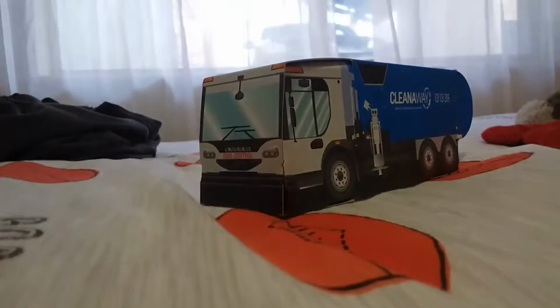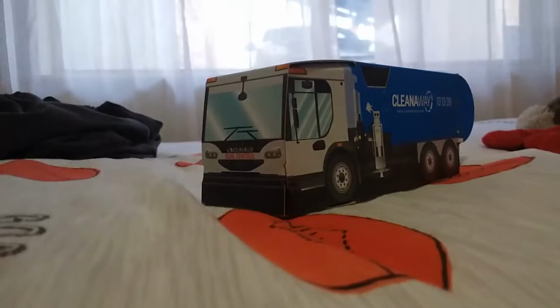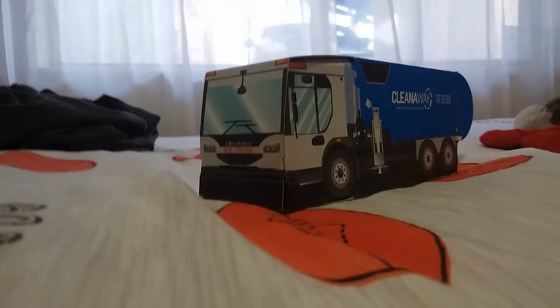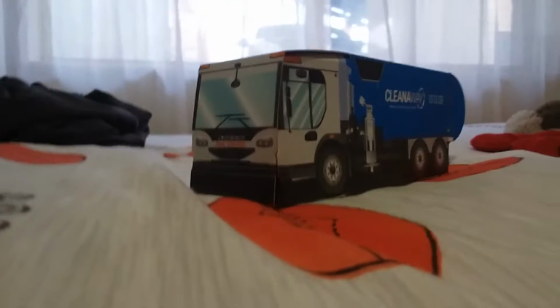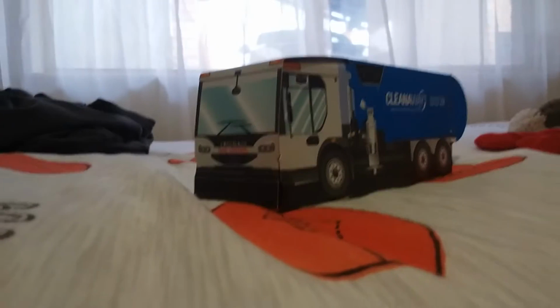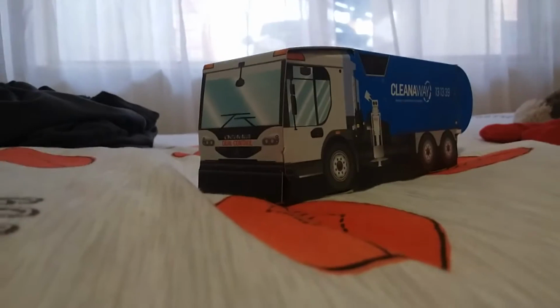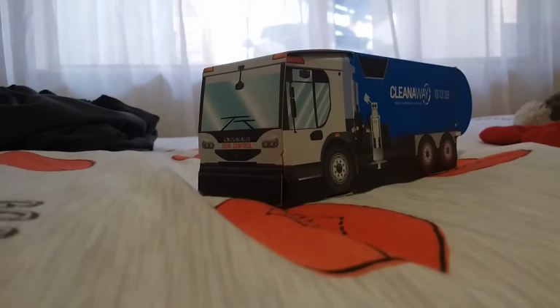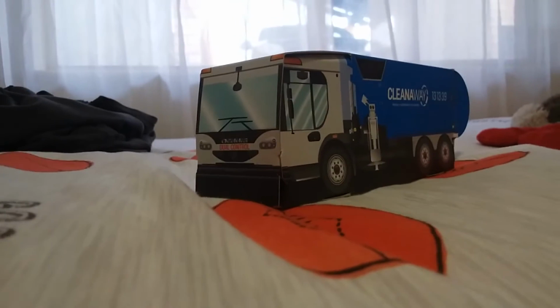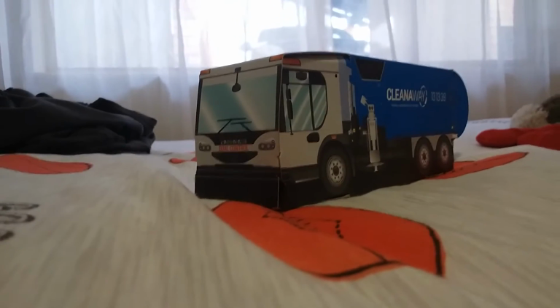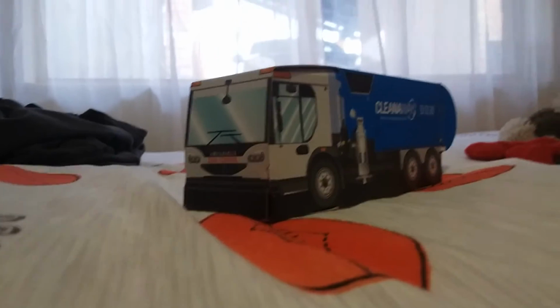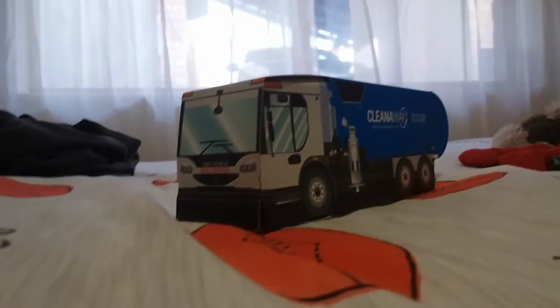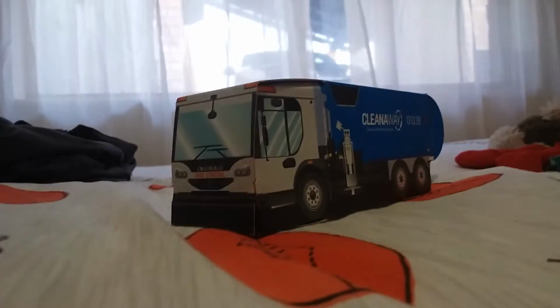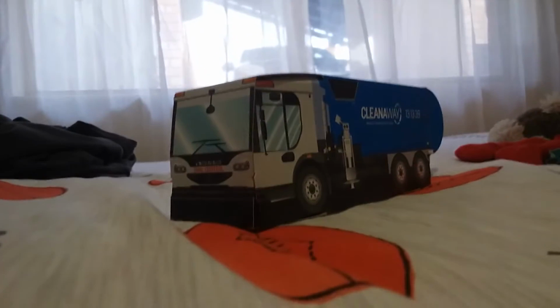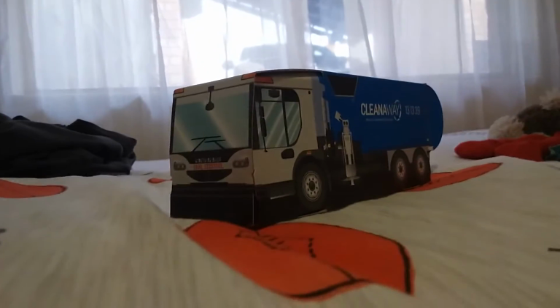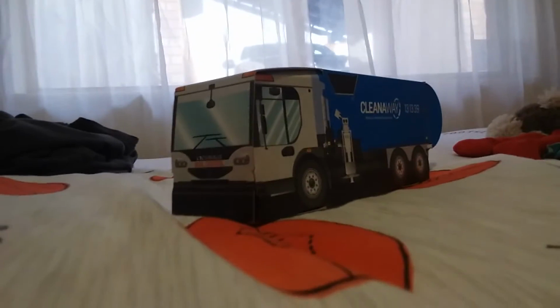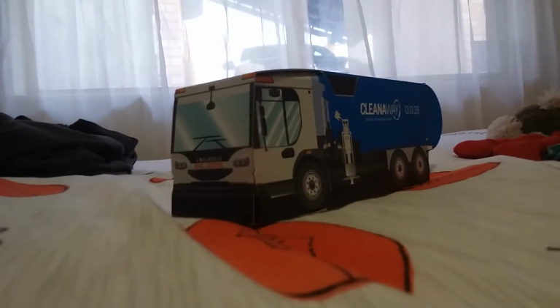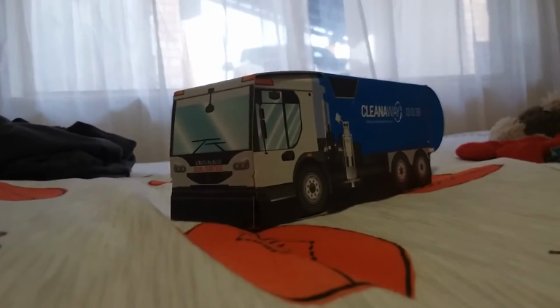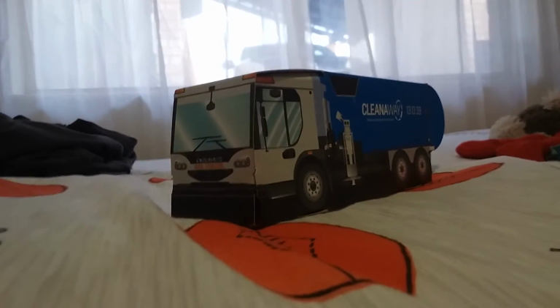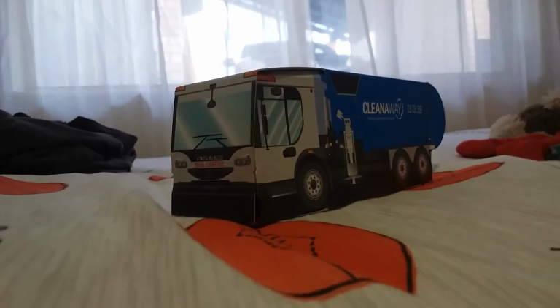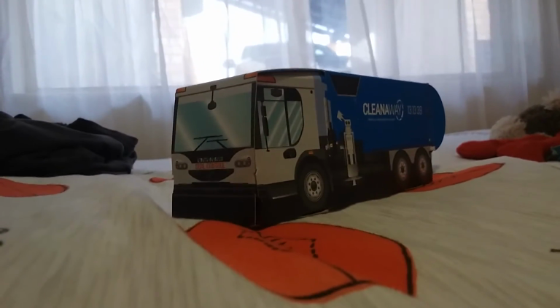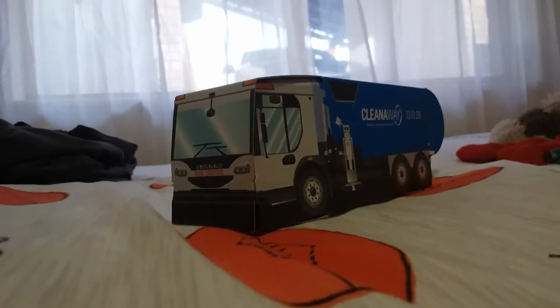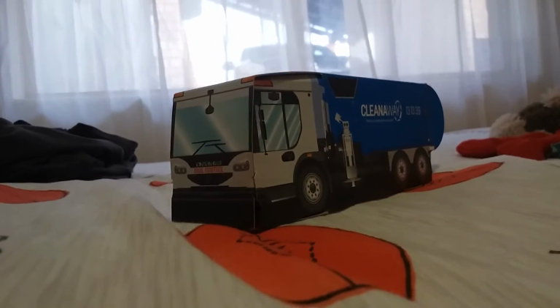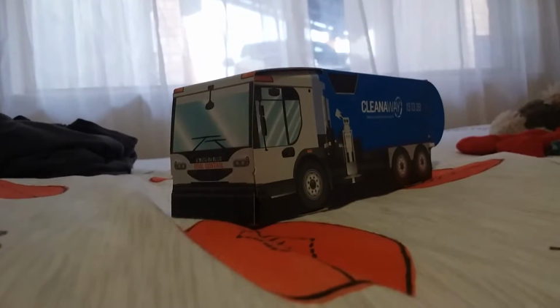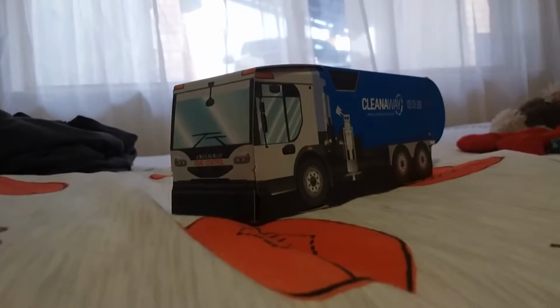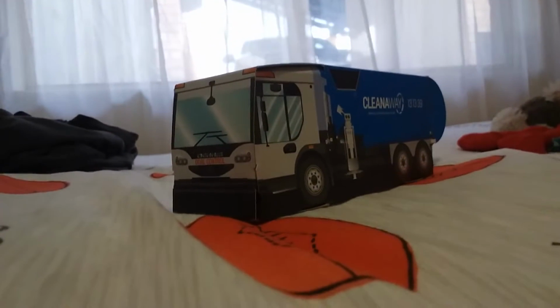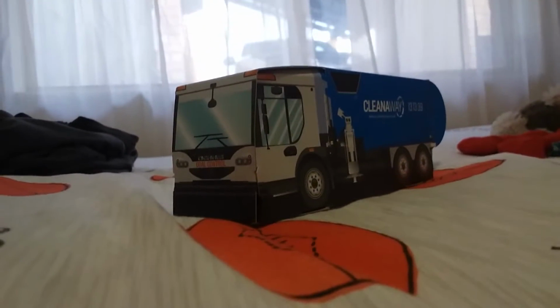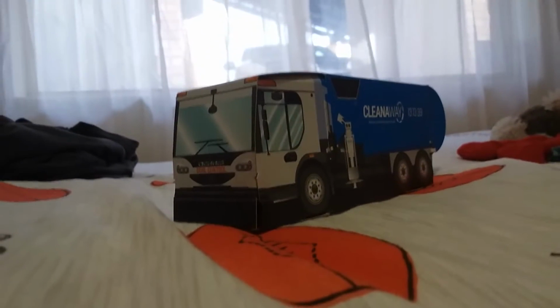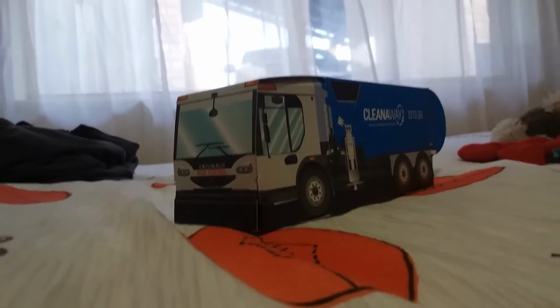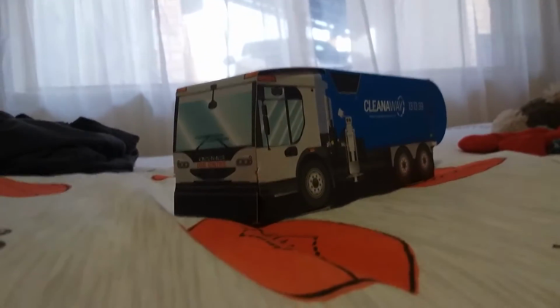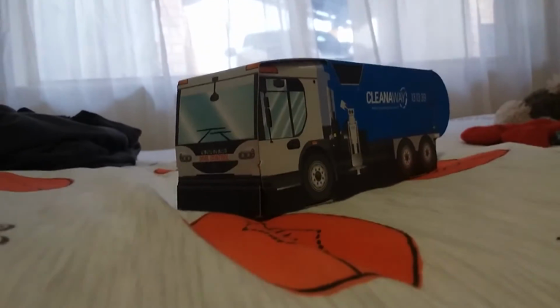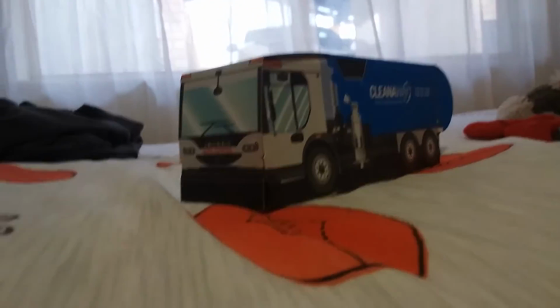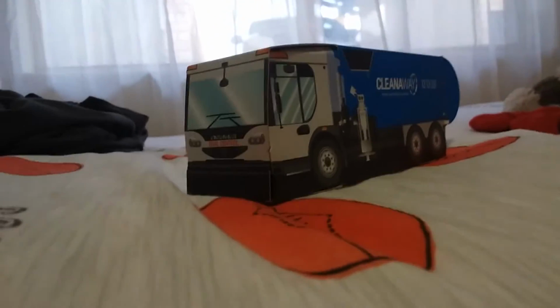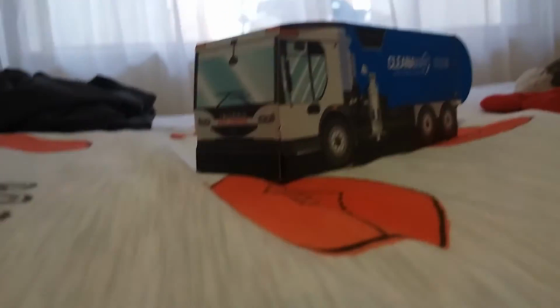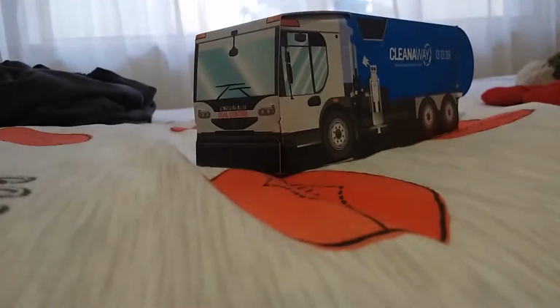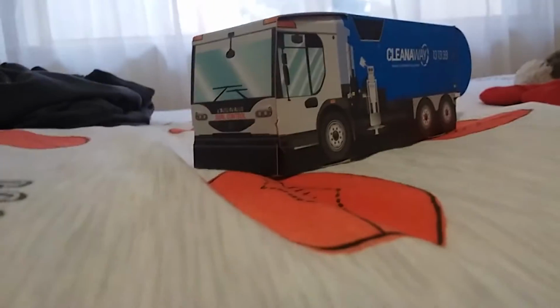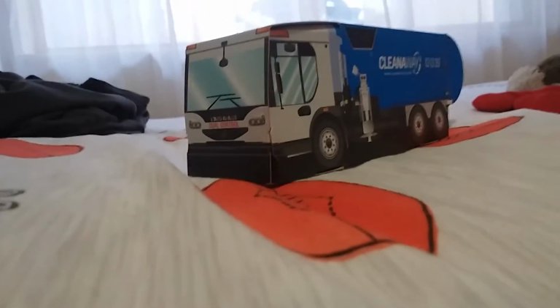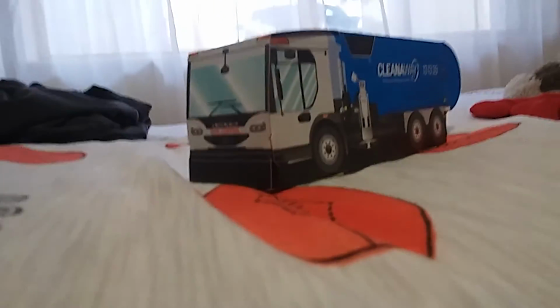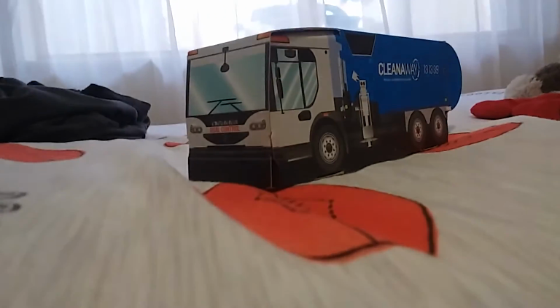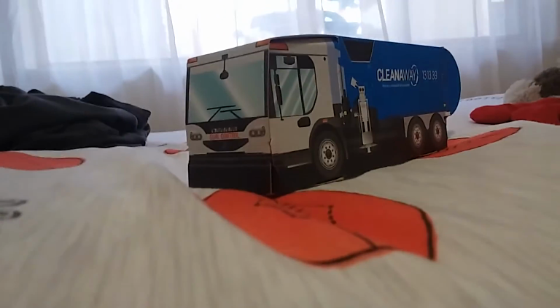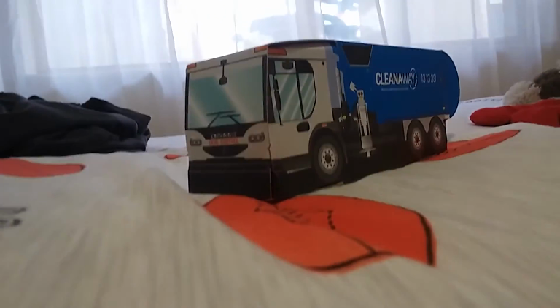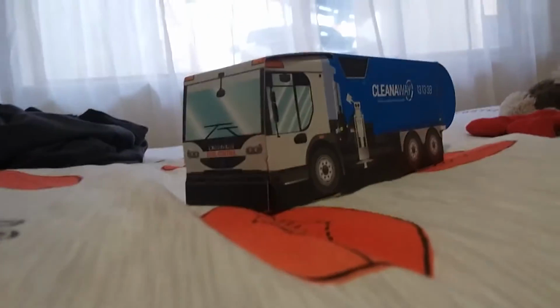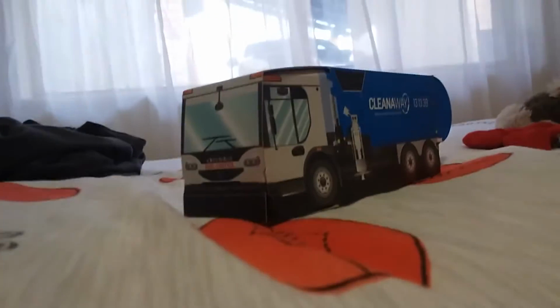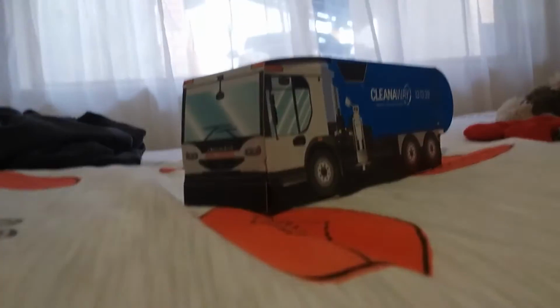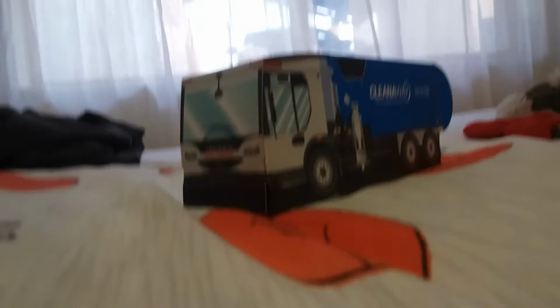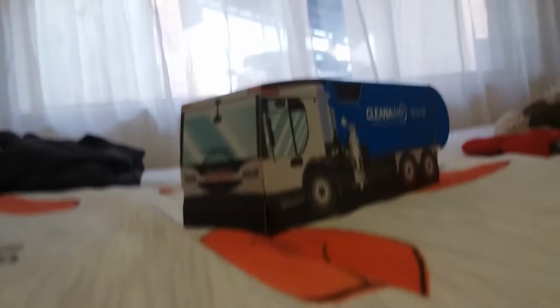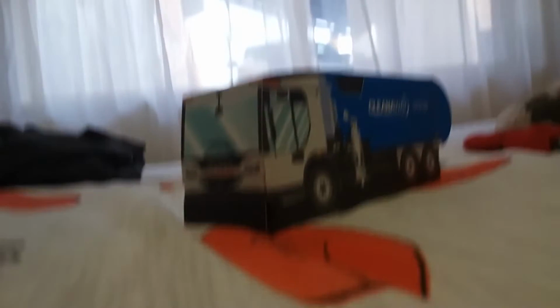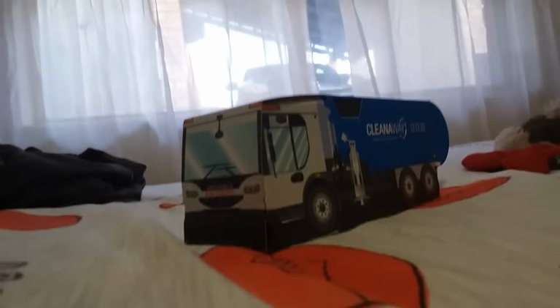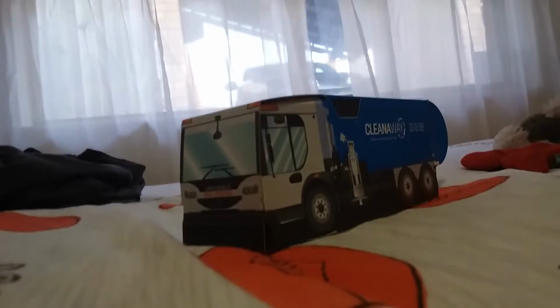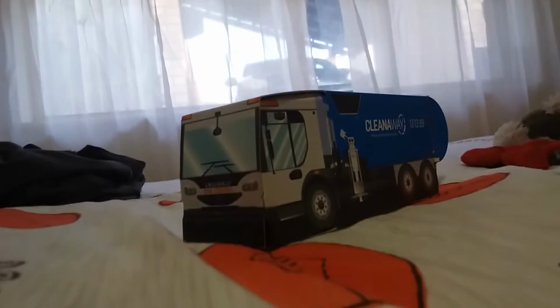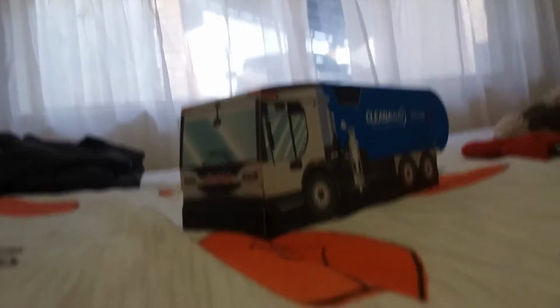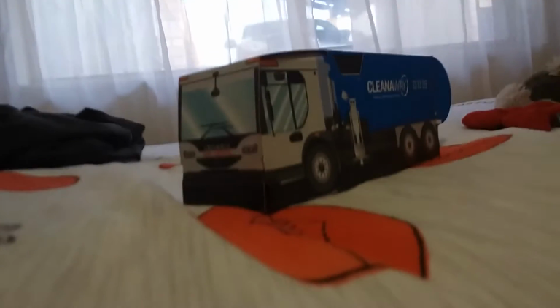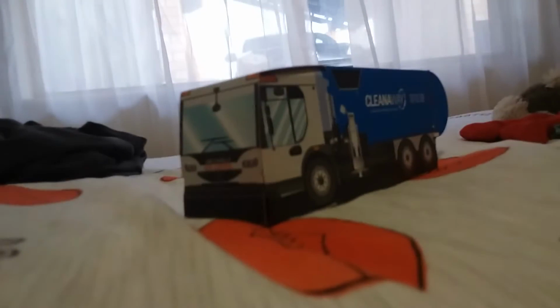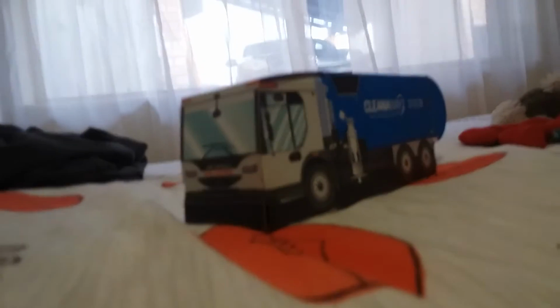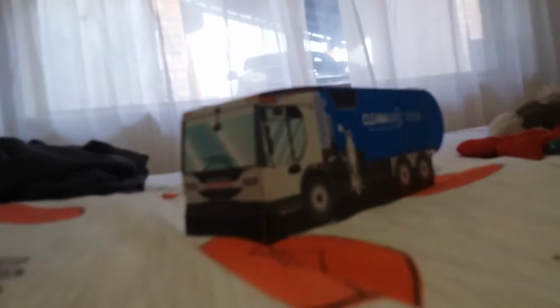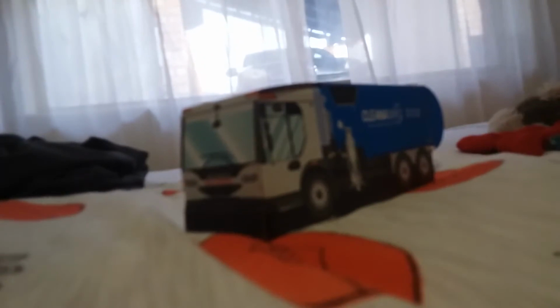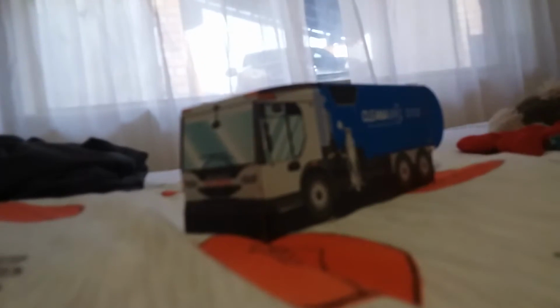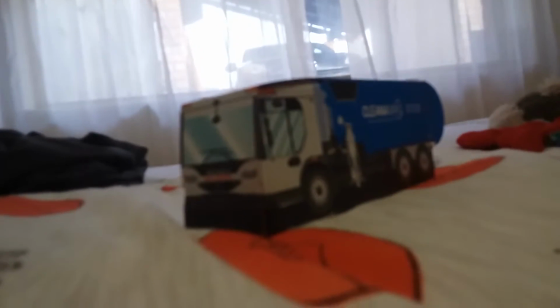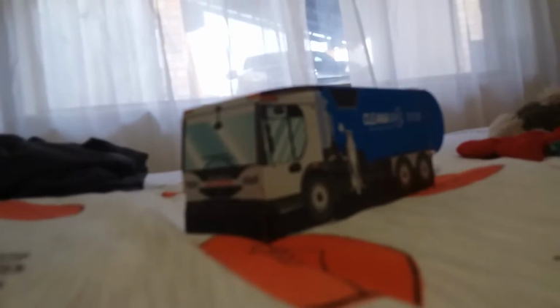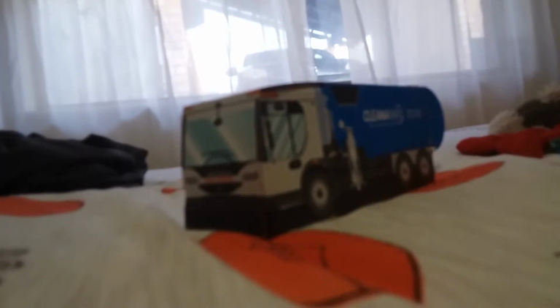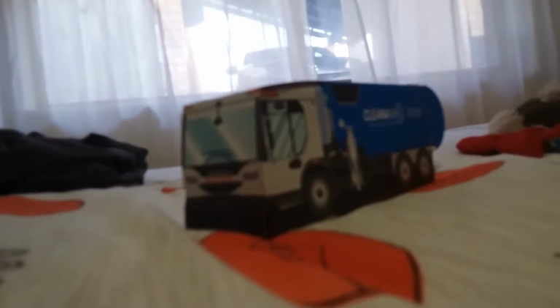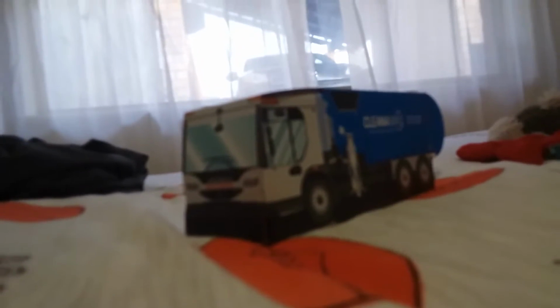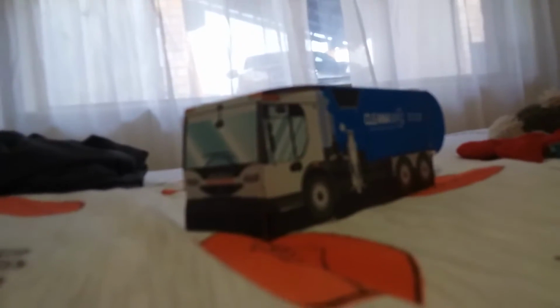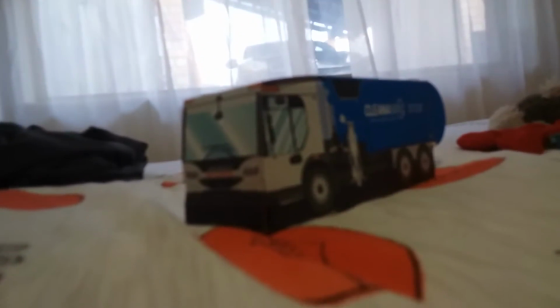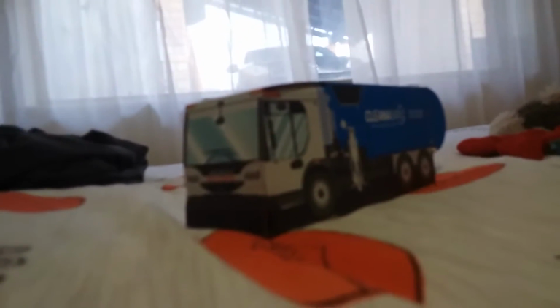Hey guys, welcome back to my channel. Today I just wanted to give you a tour of my Clean Away paper rubbish truck.